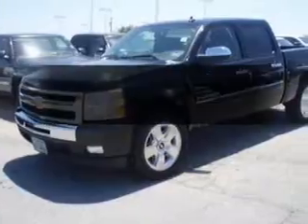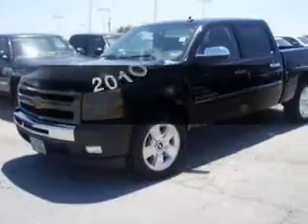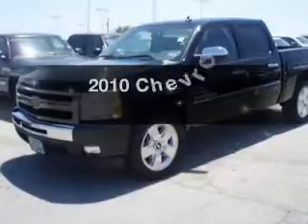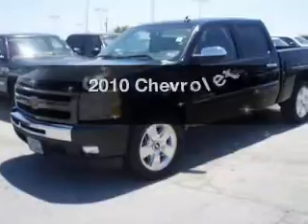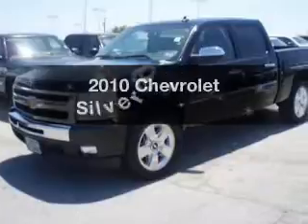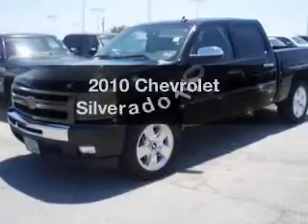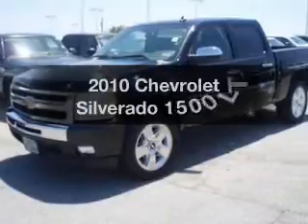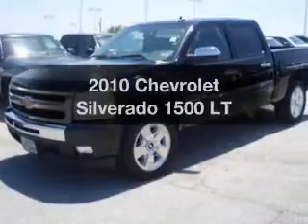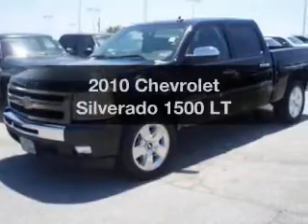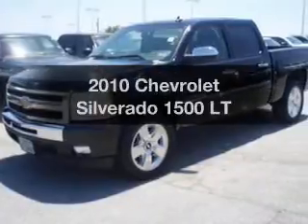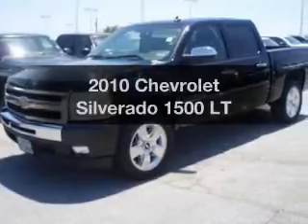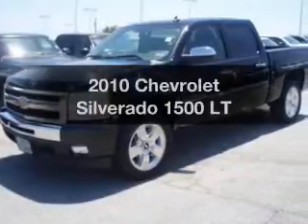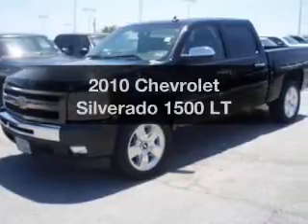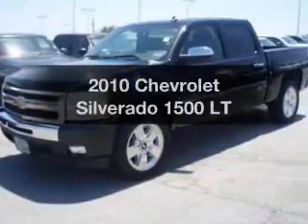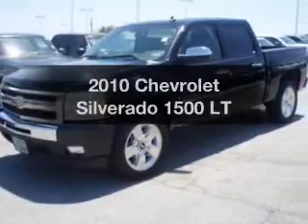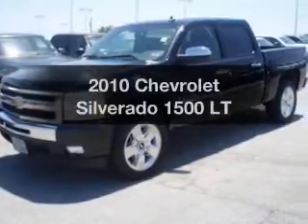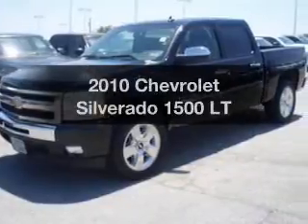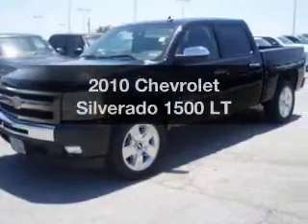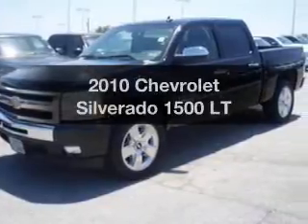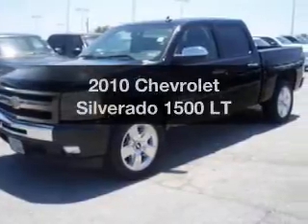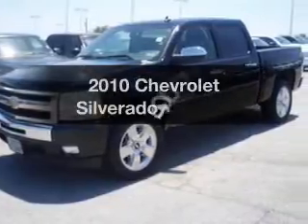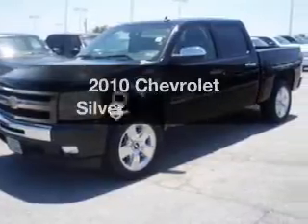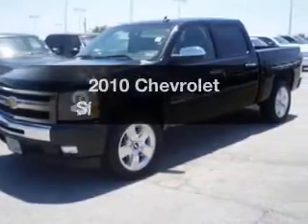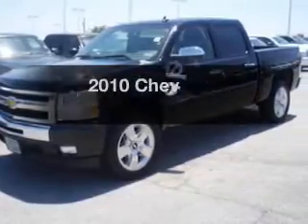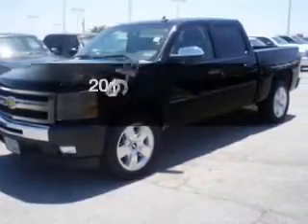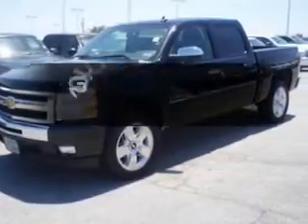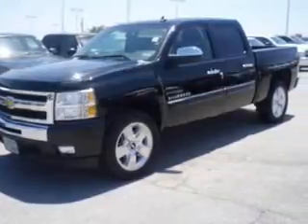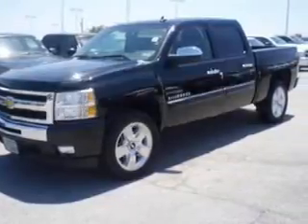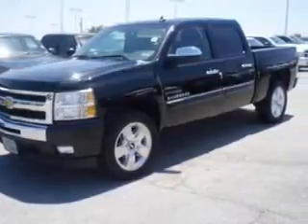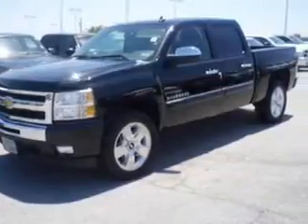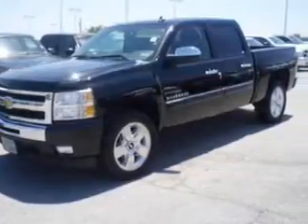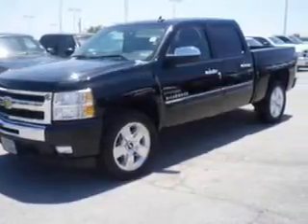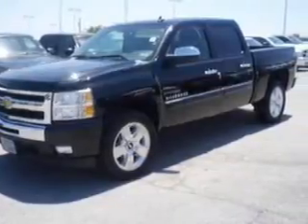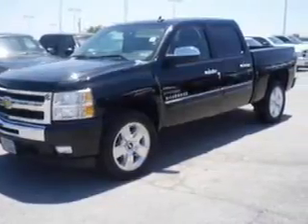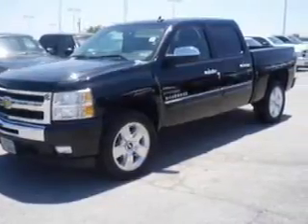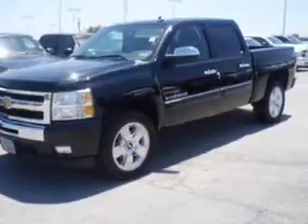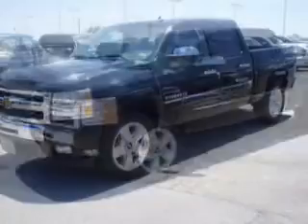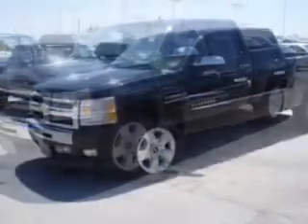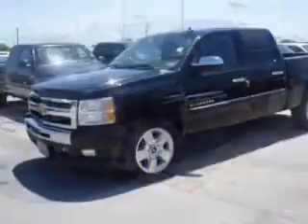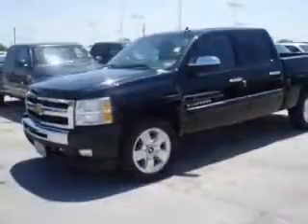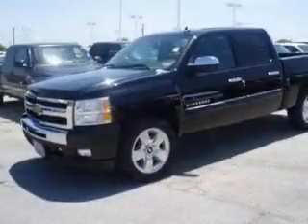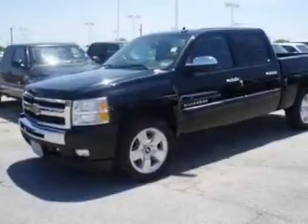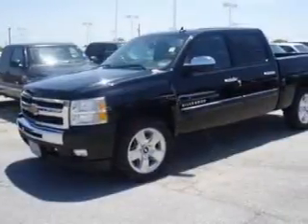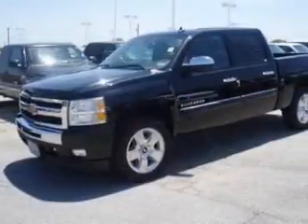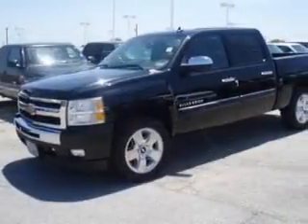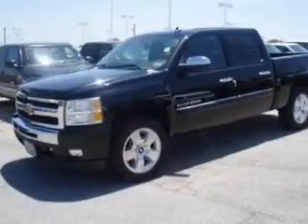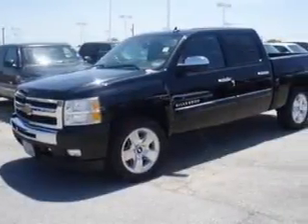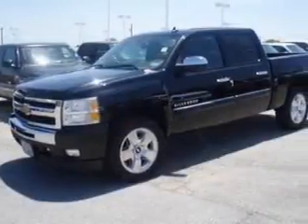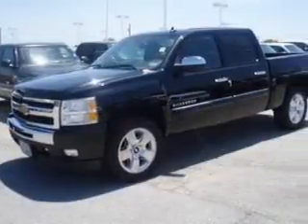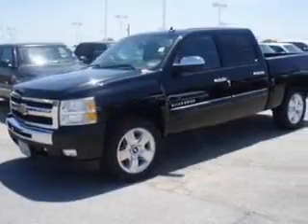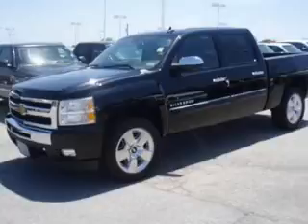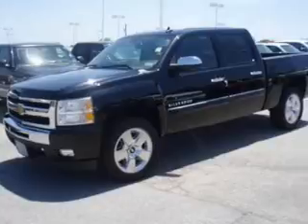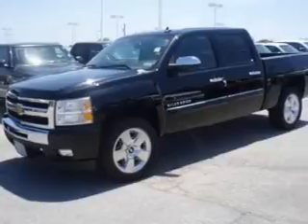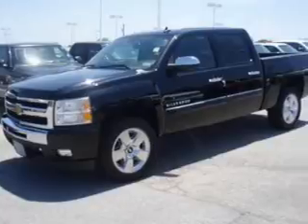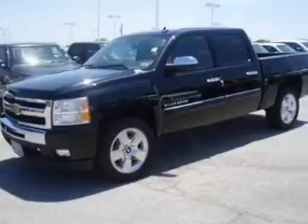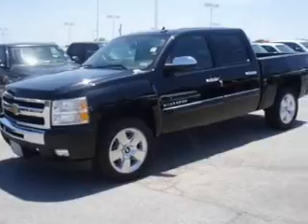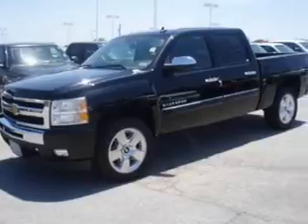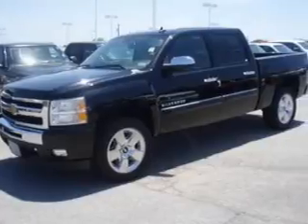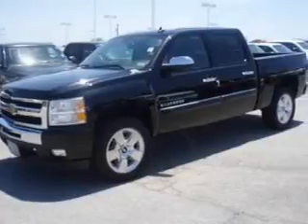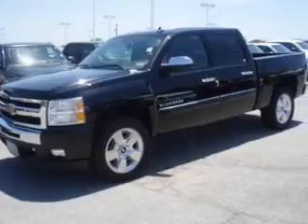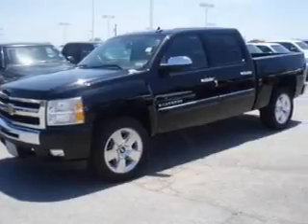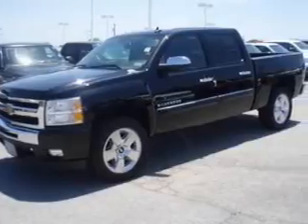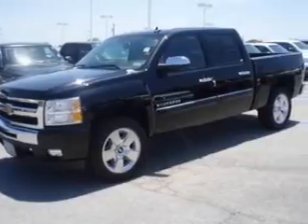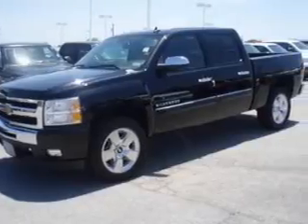Introducing the 2010 Chevrolet Silverado 1500. If you're looking for a first-rate auto, this one could be yours today.